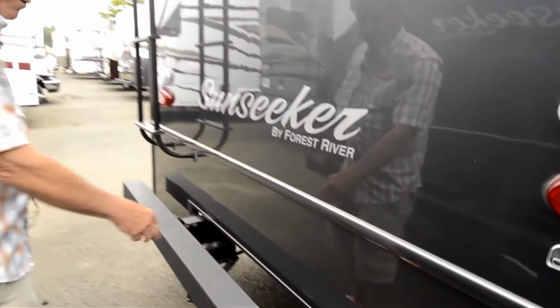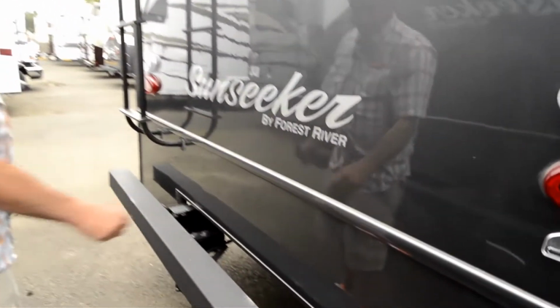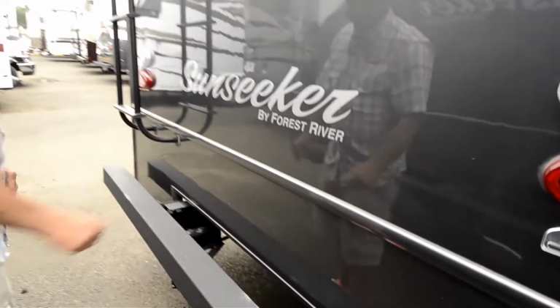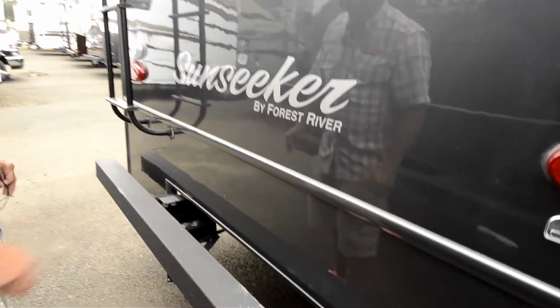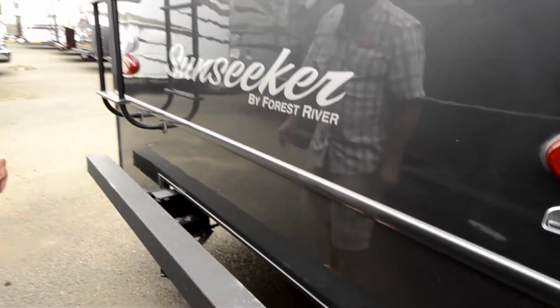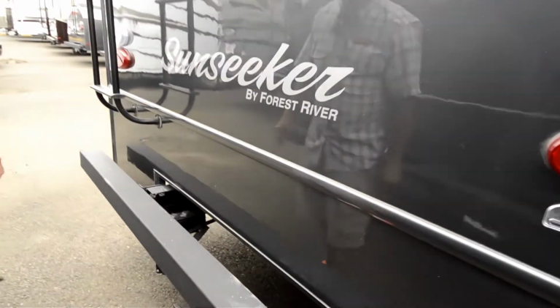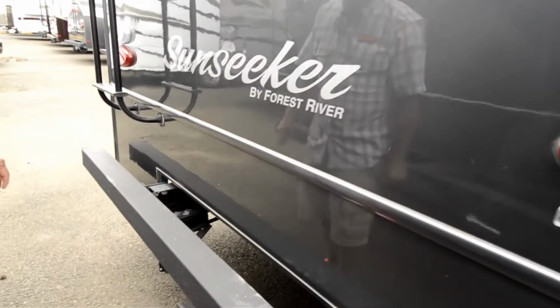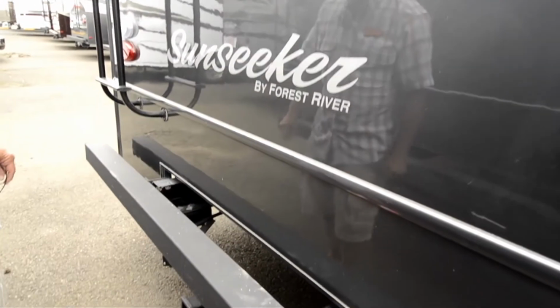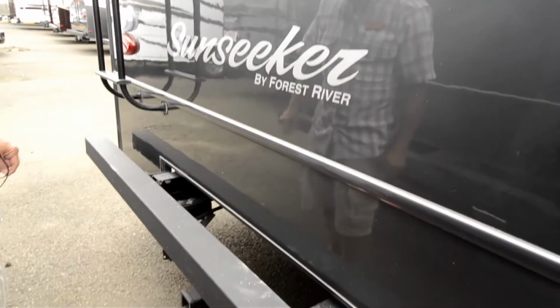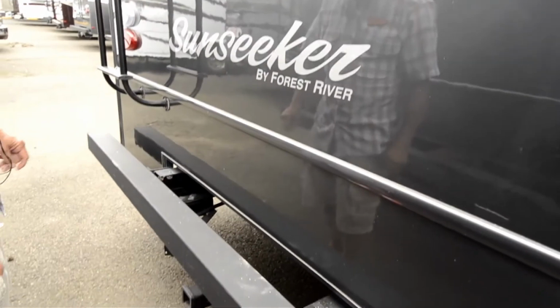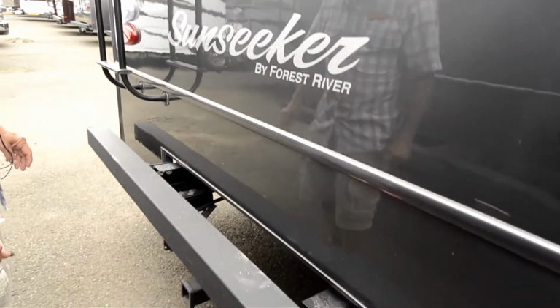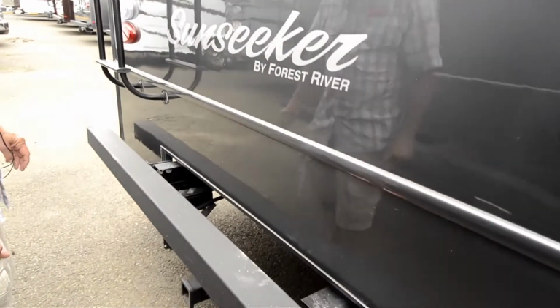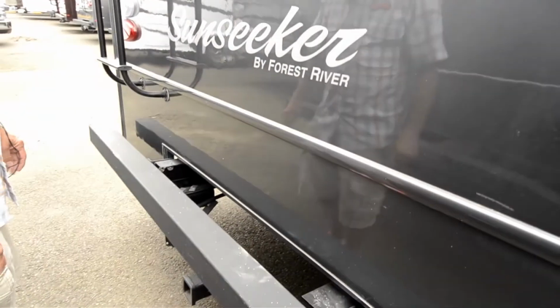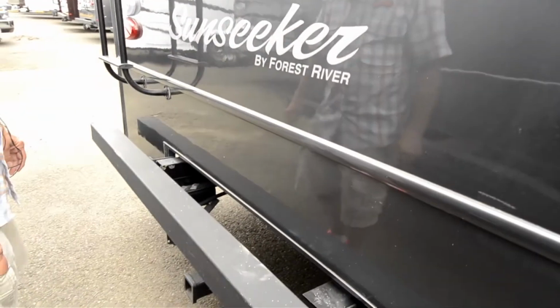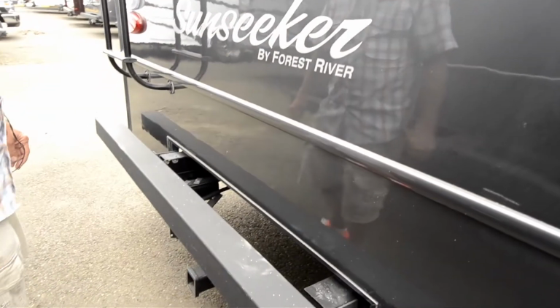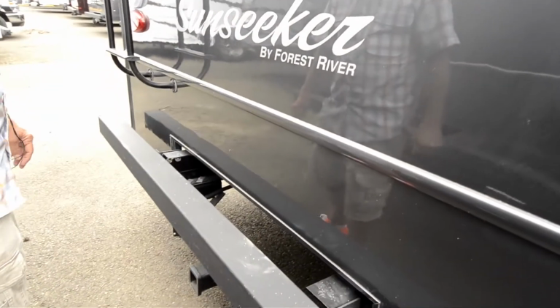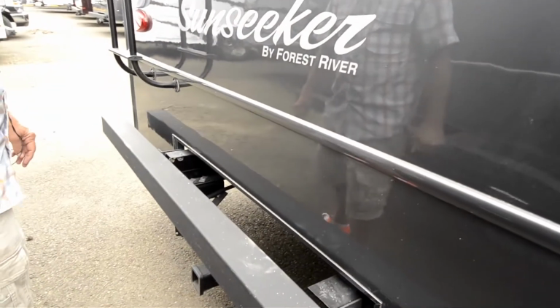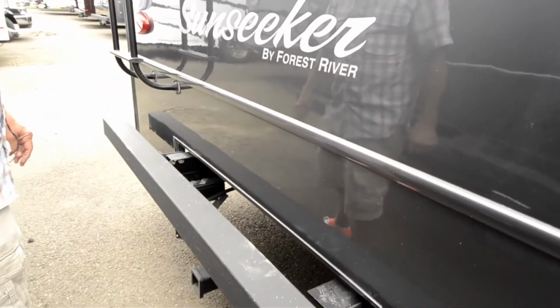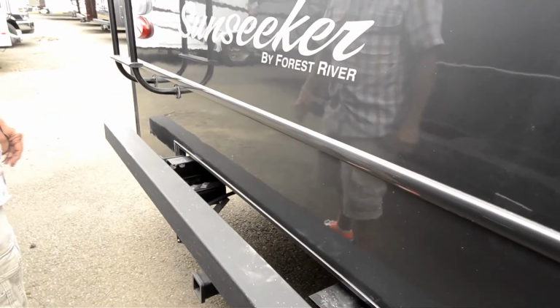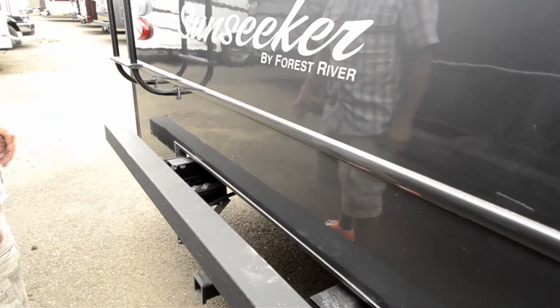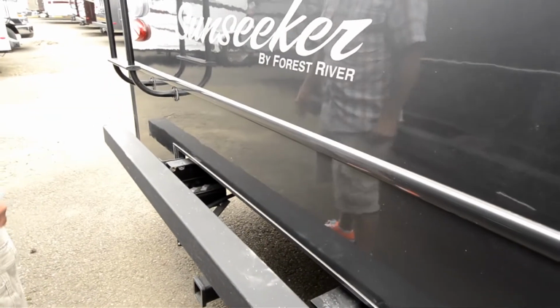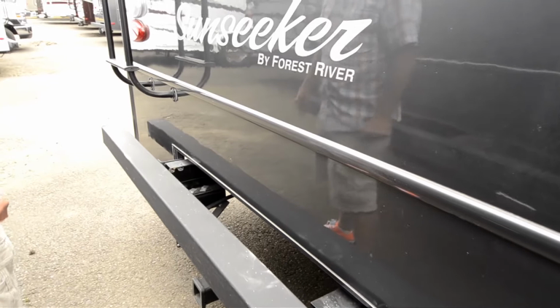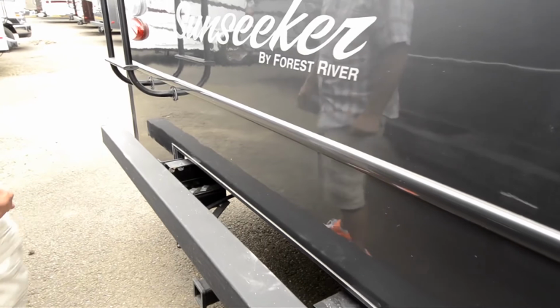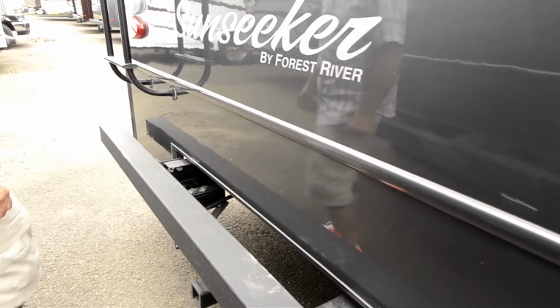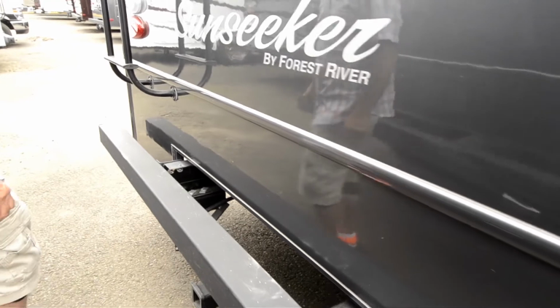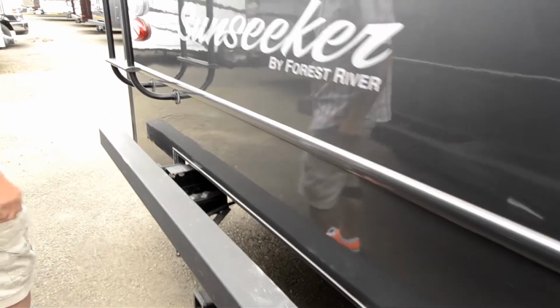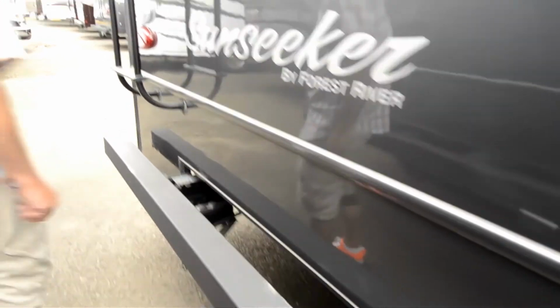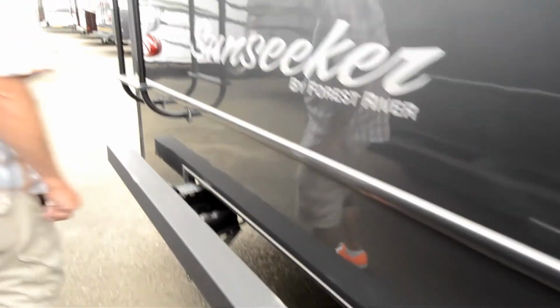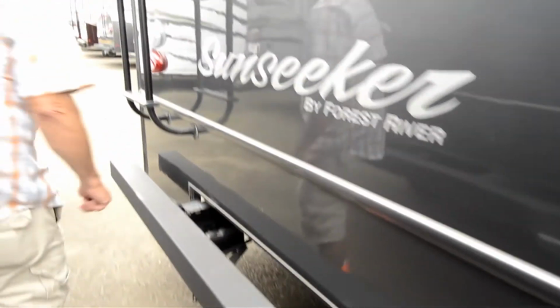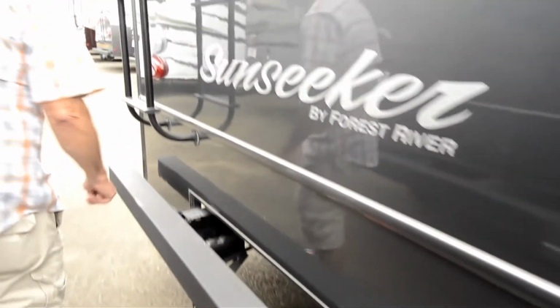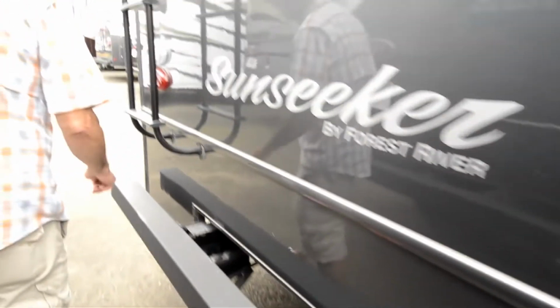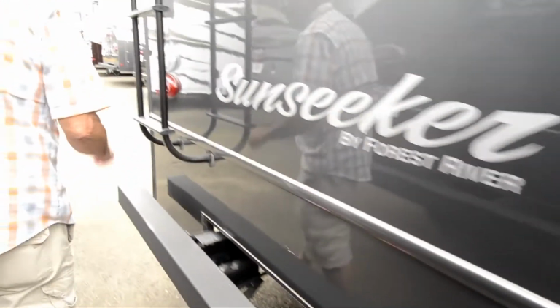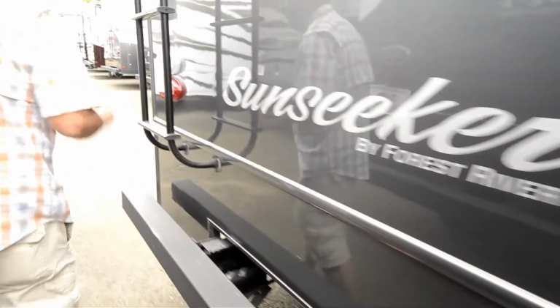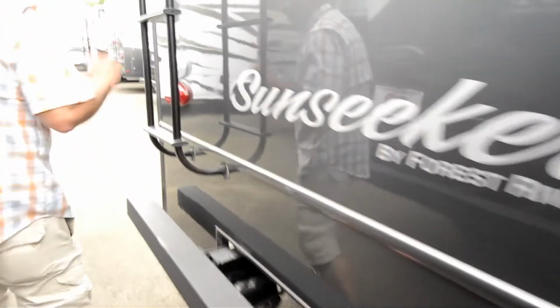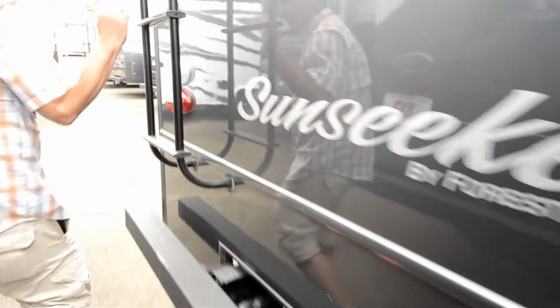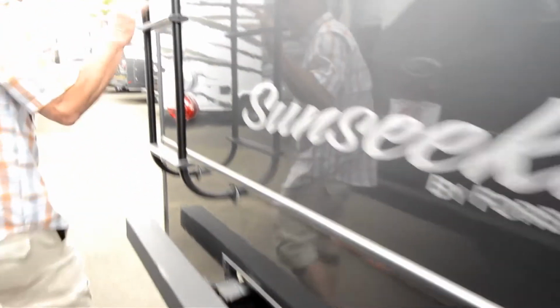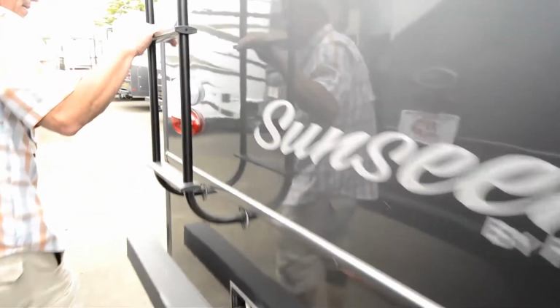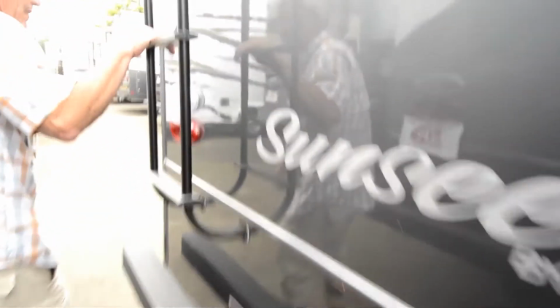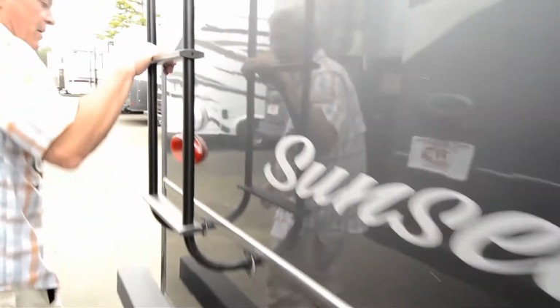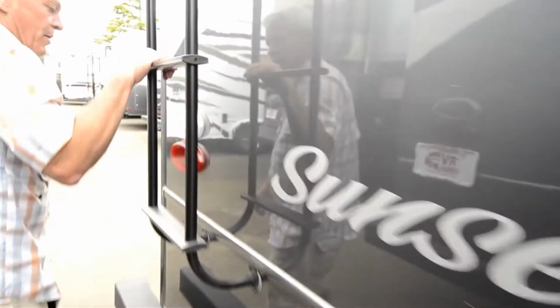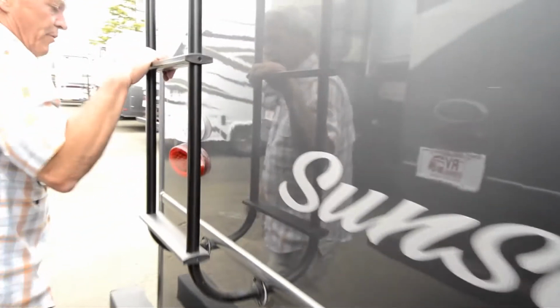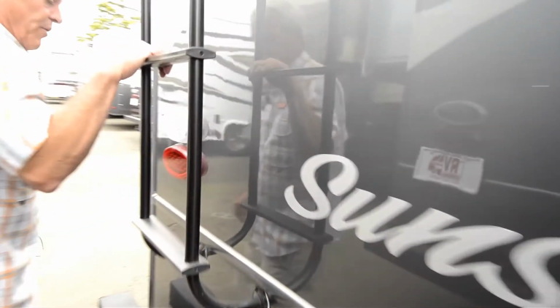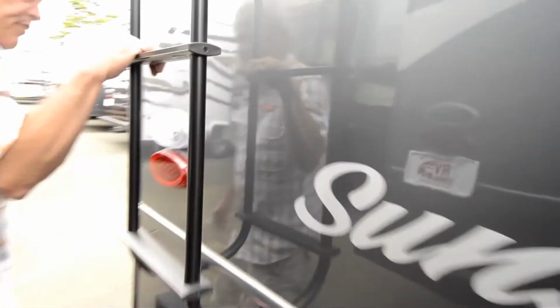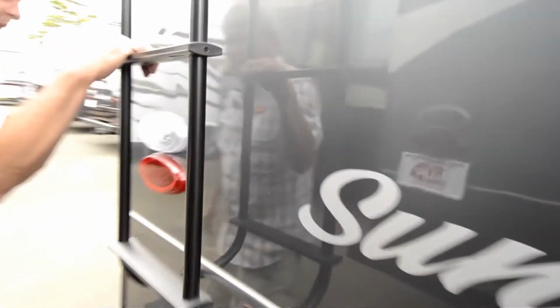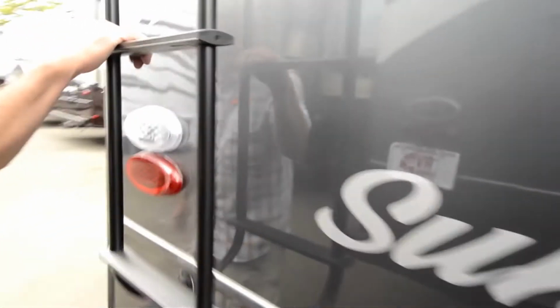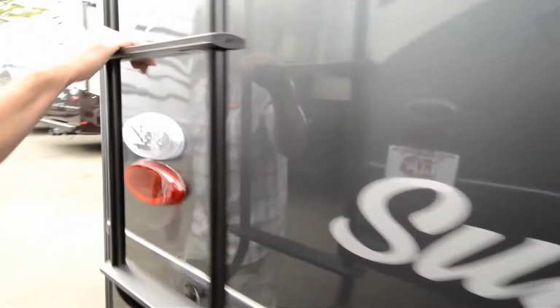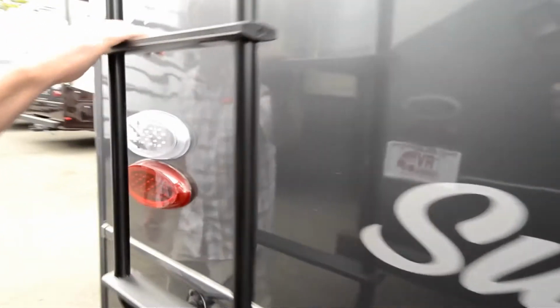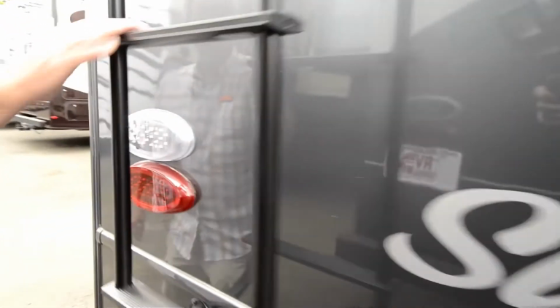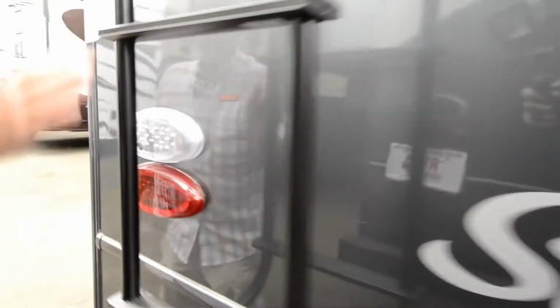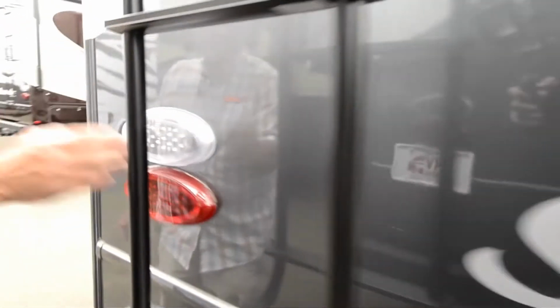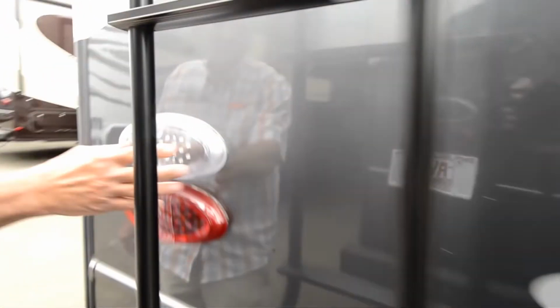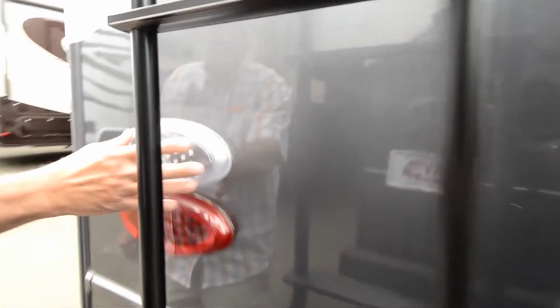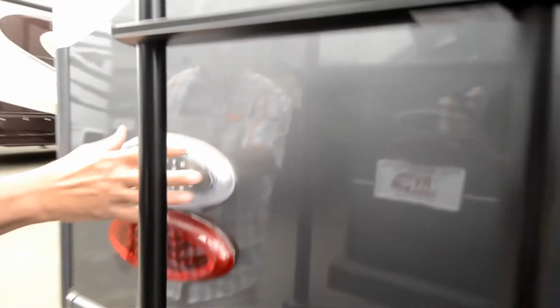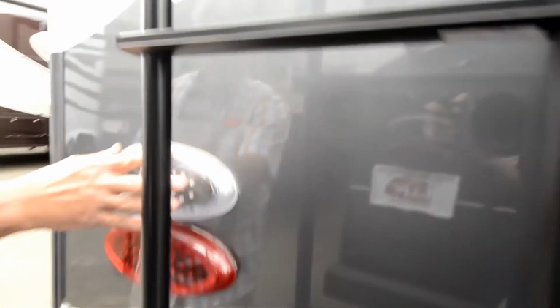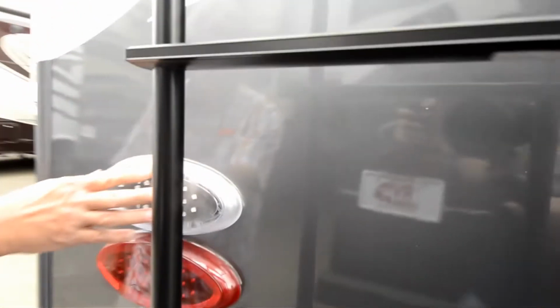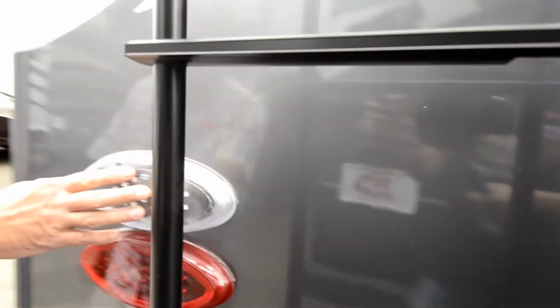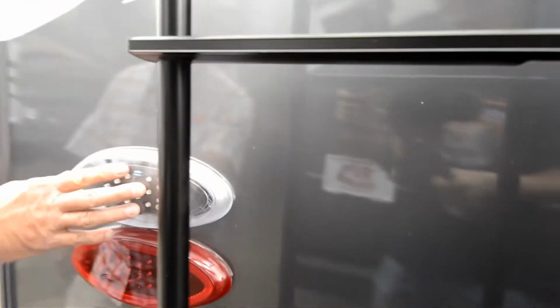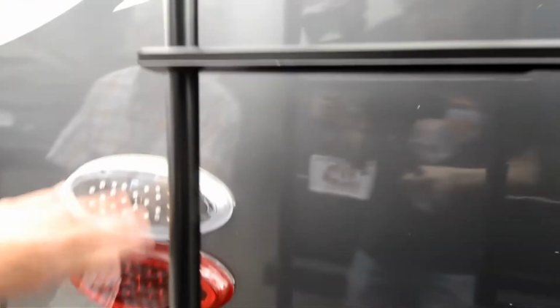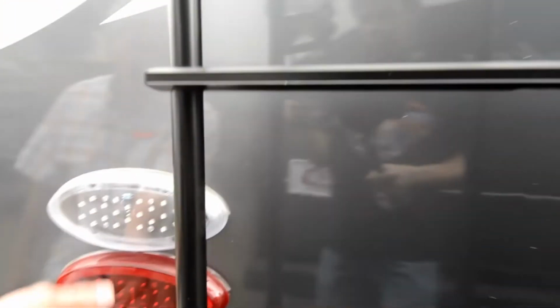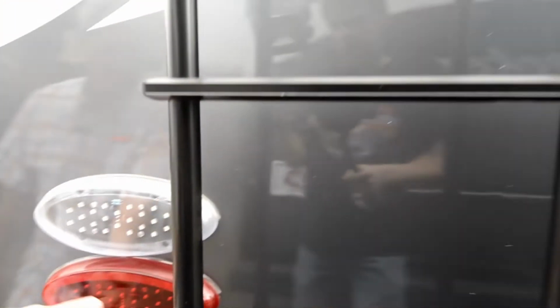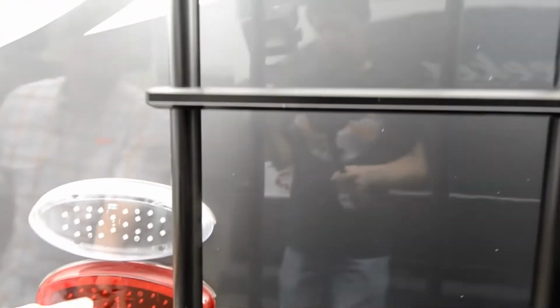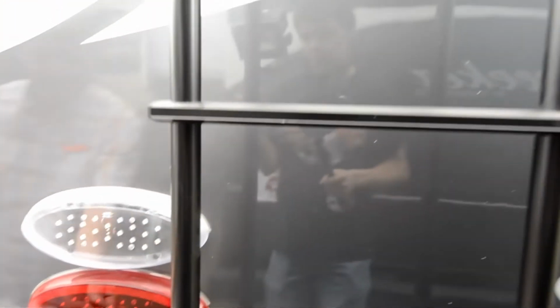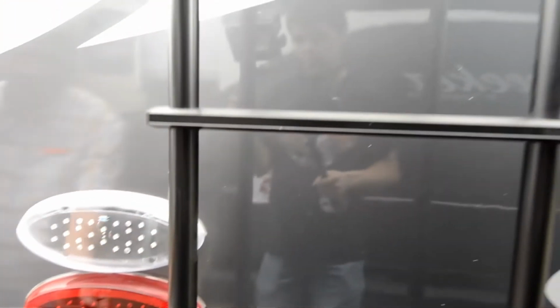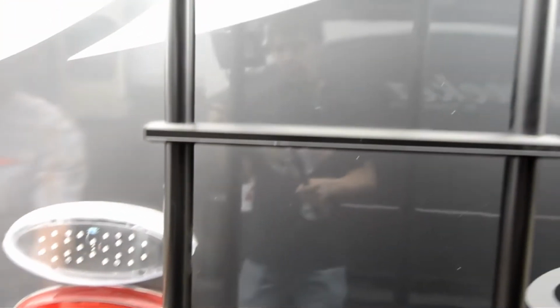The tow hitch is rated at 7,500 pounds, there's a roof ladder, and all LED lights.